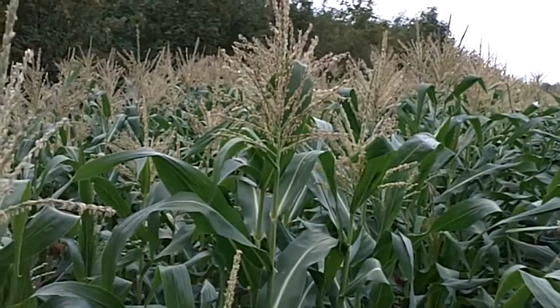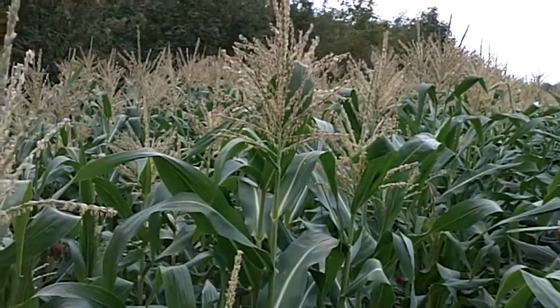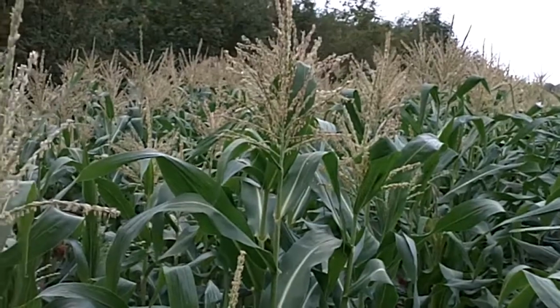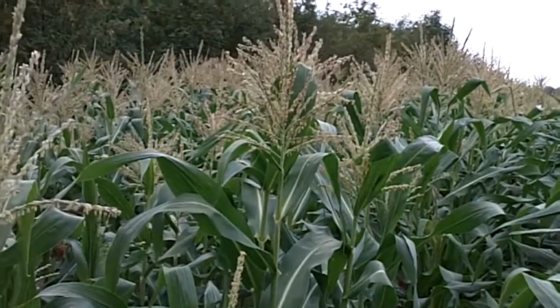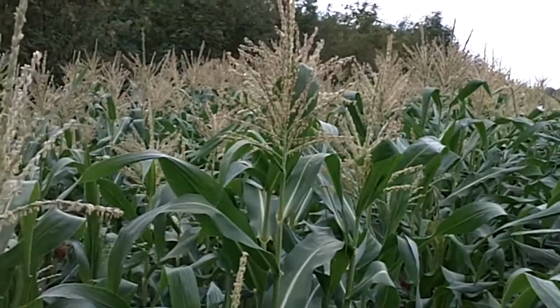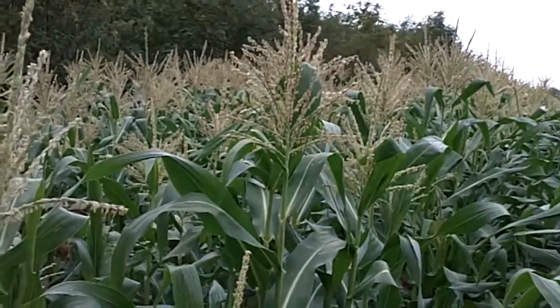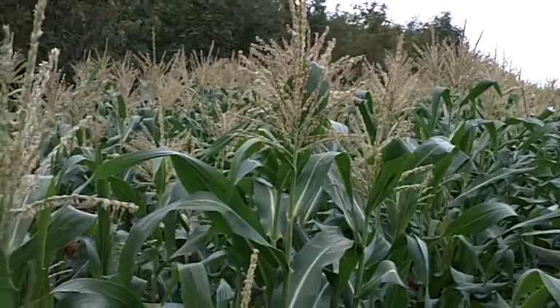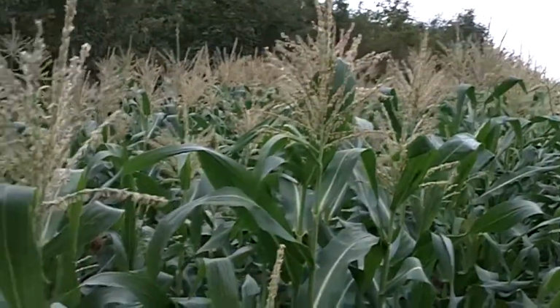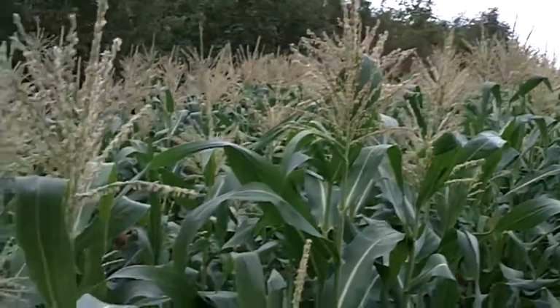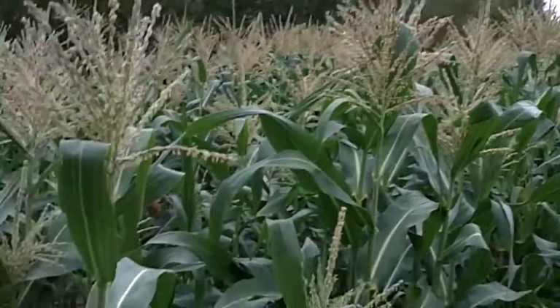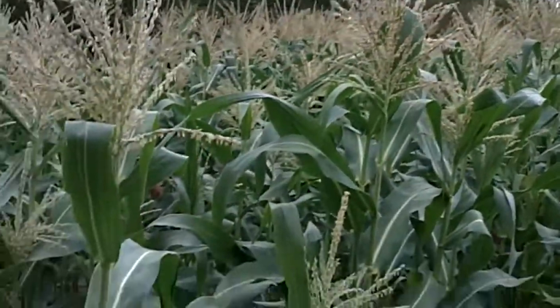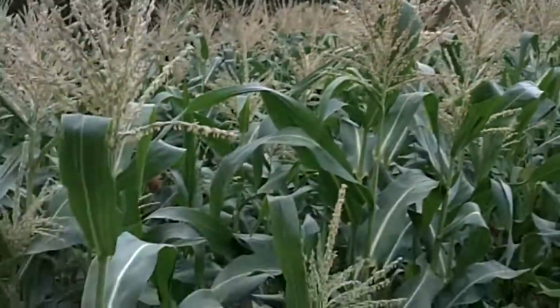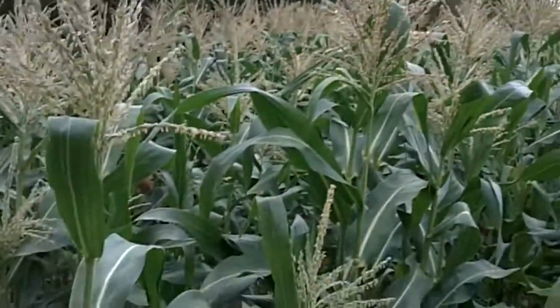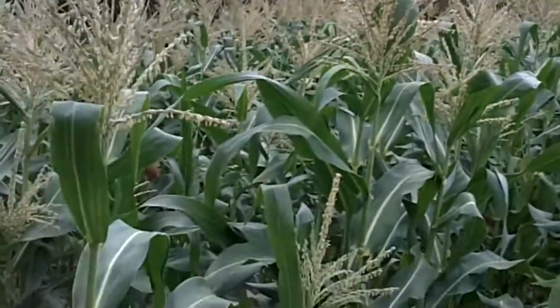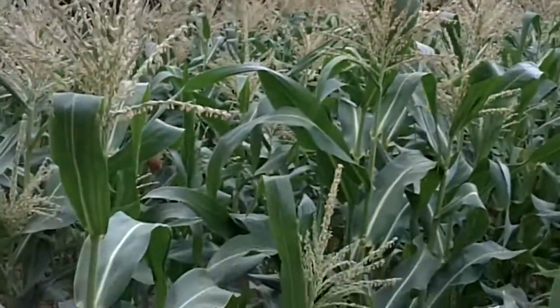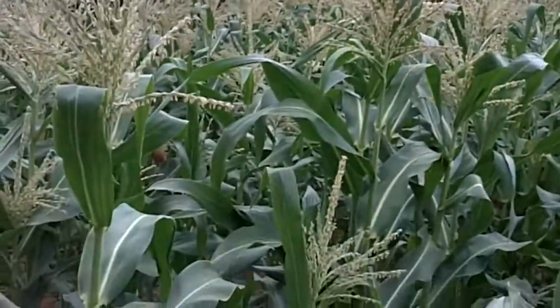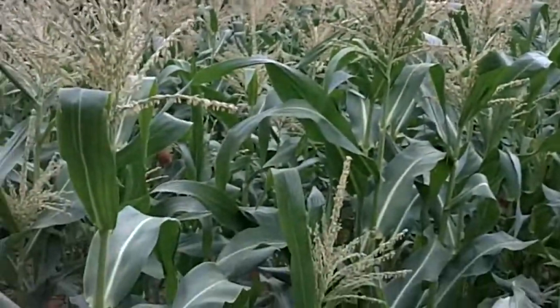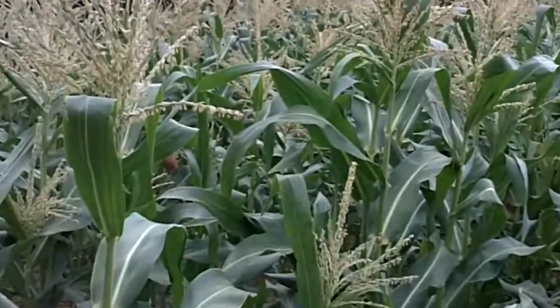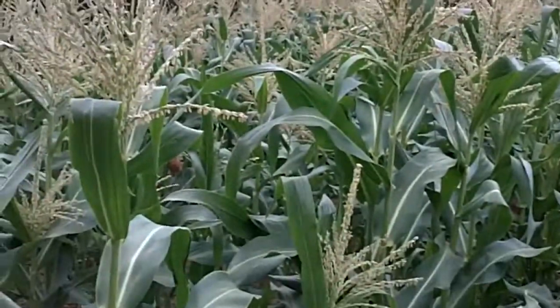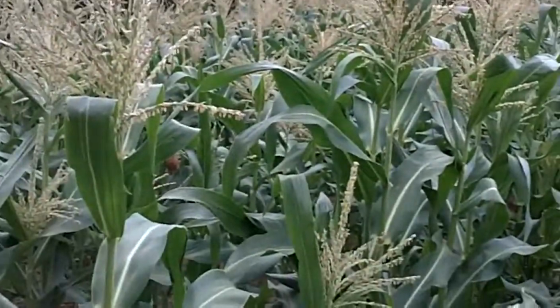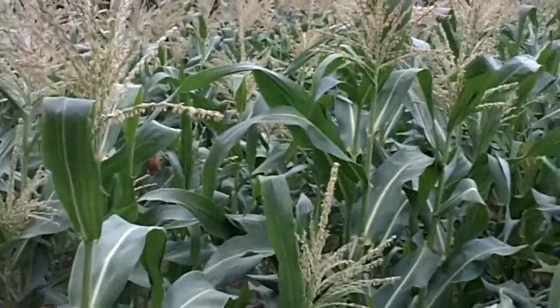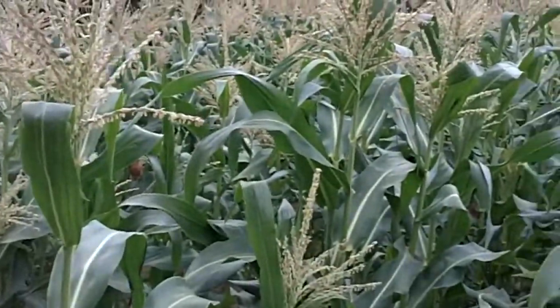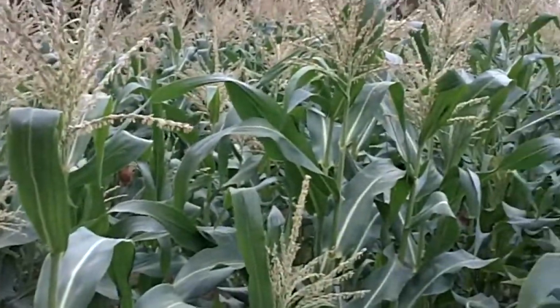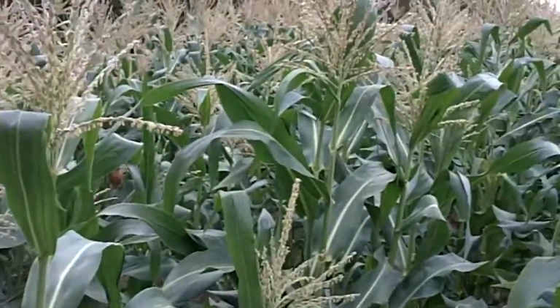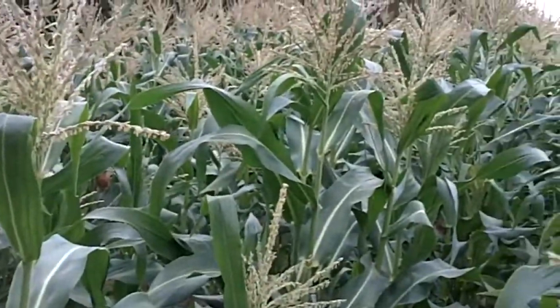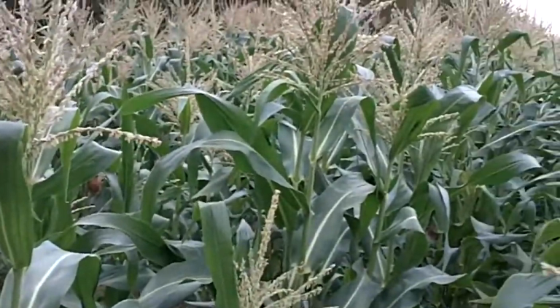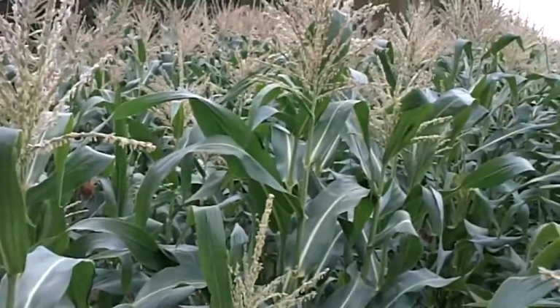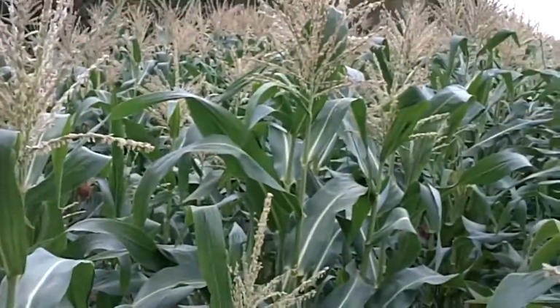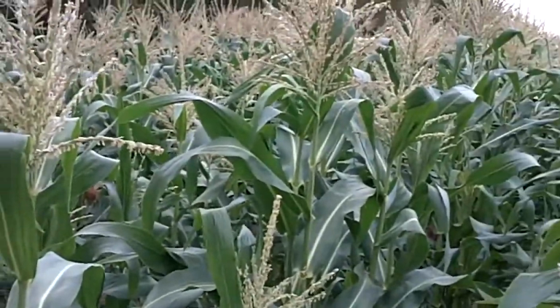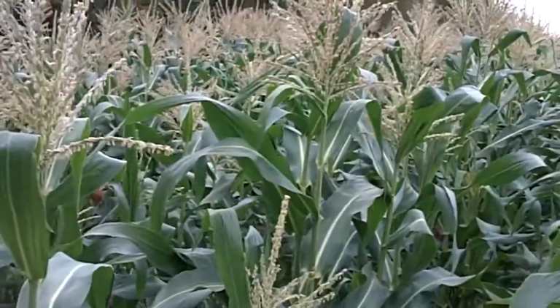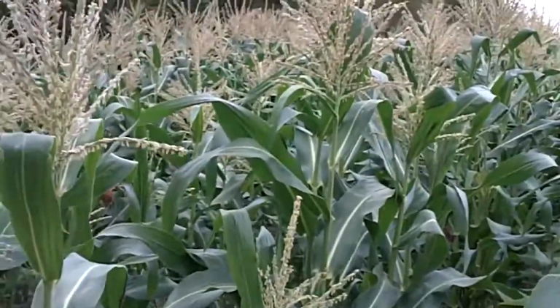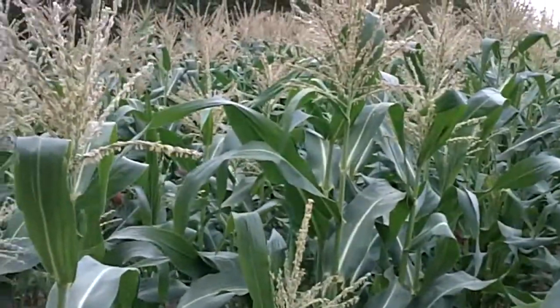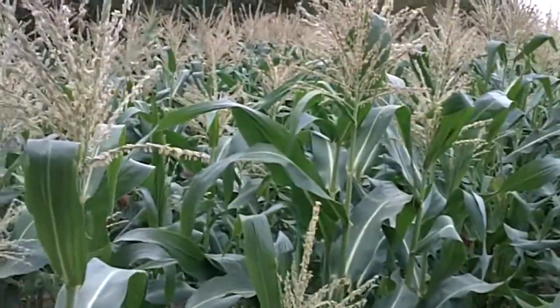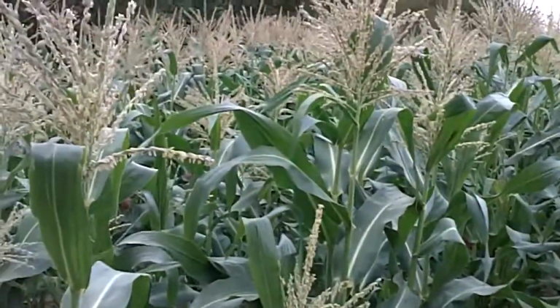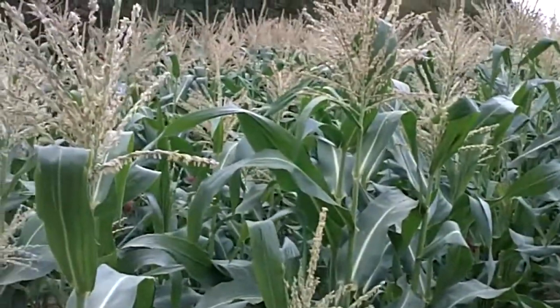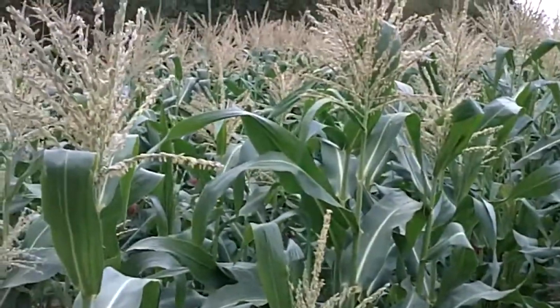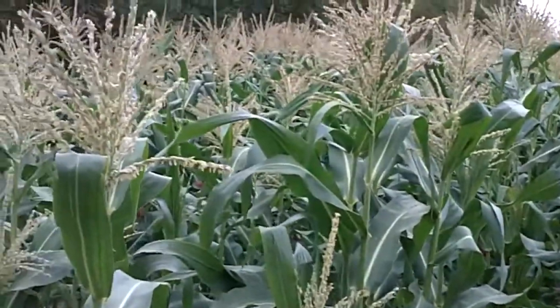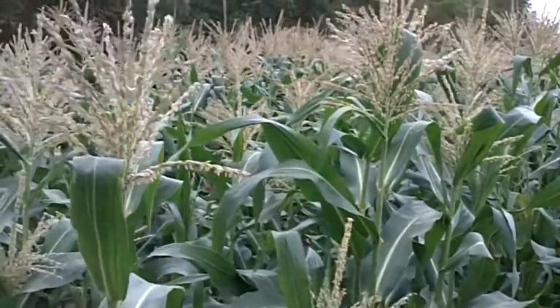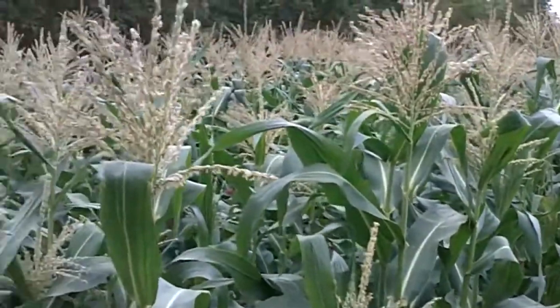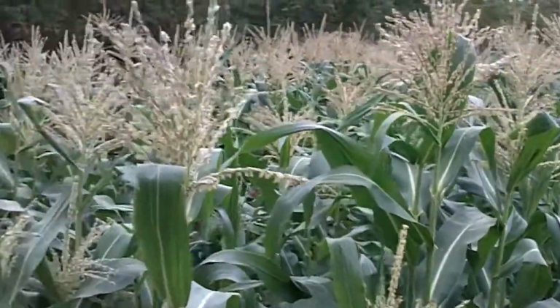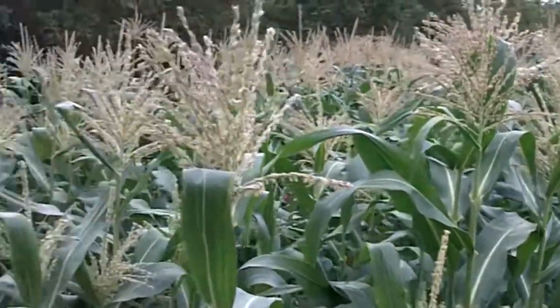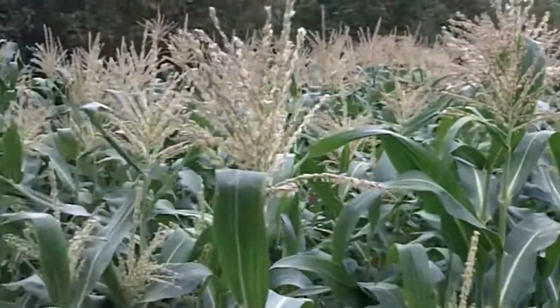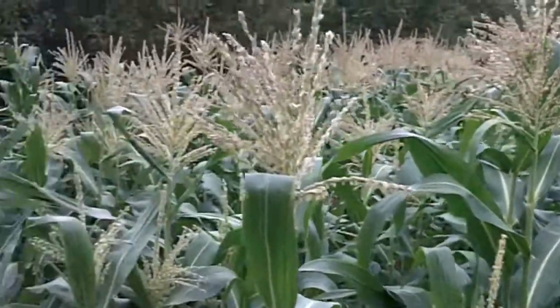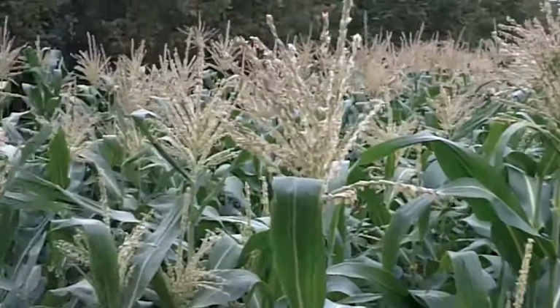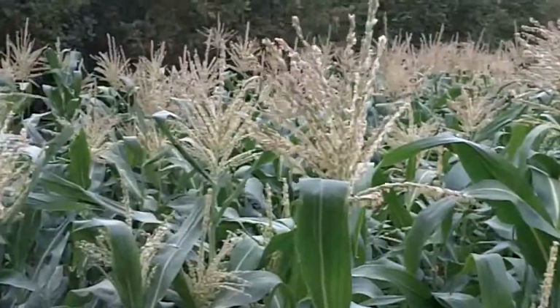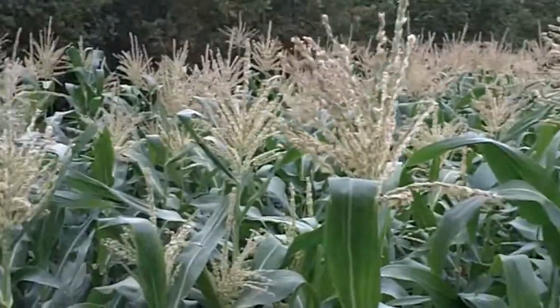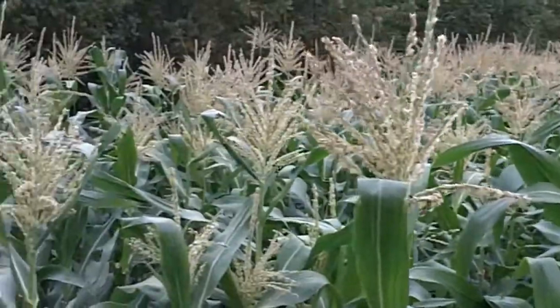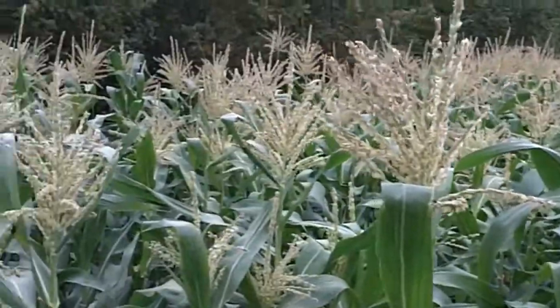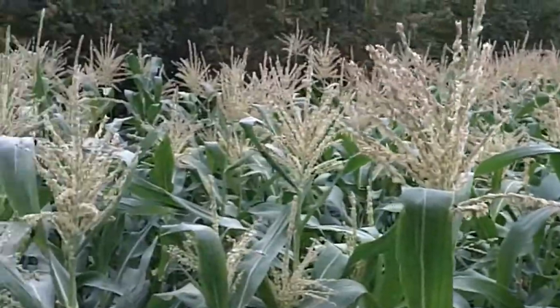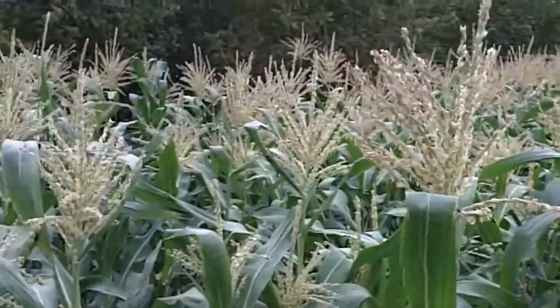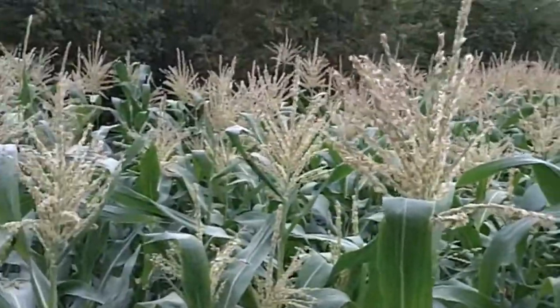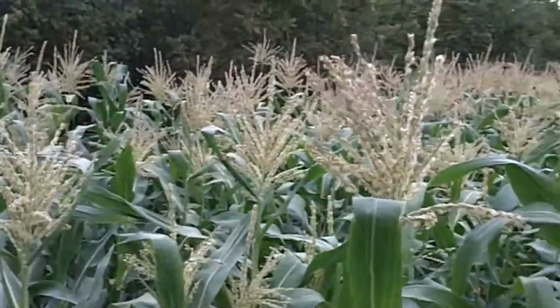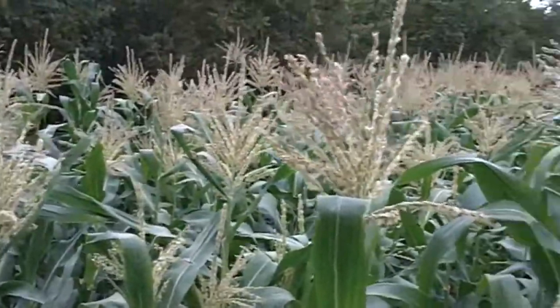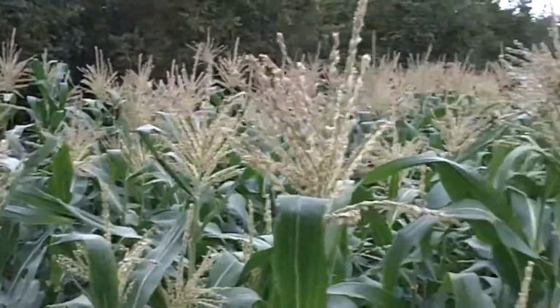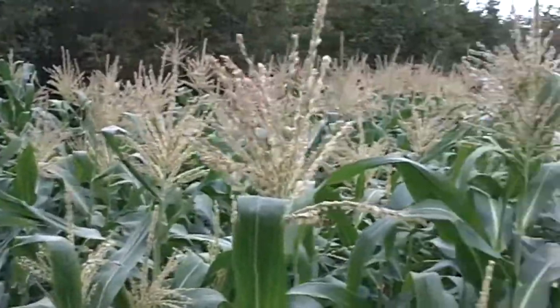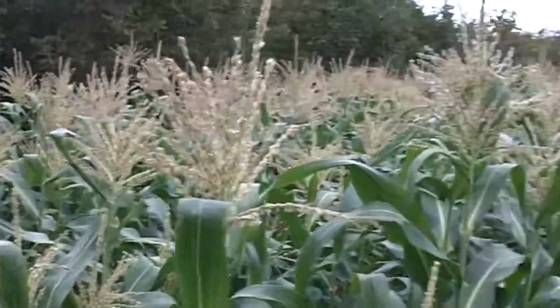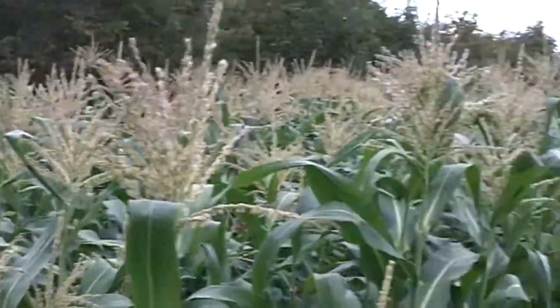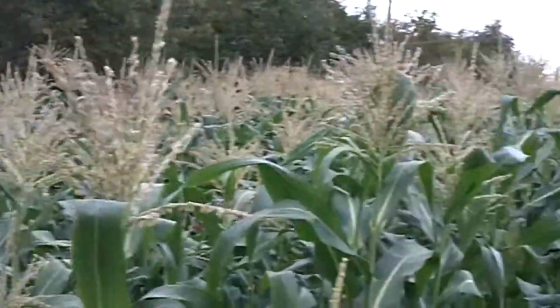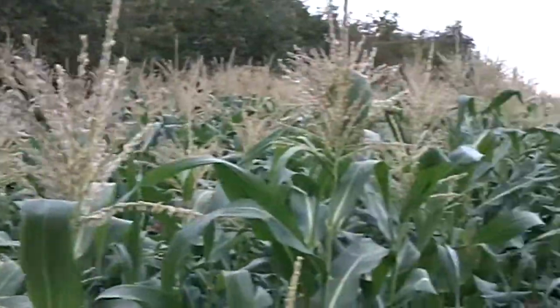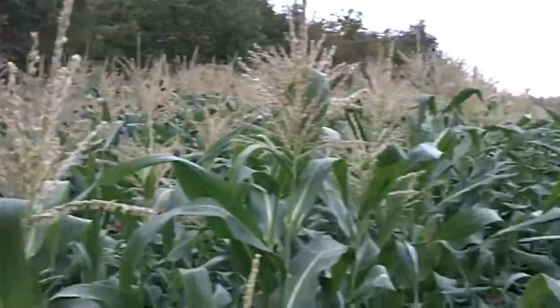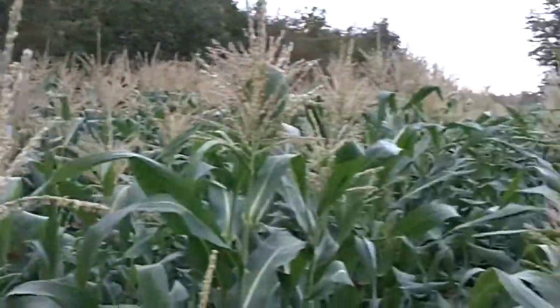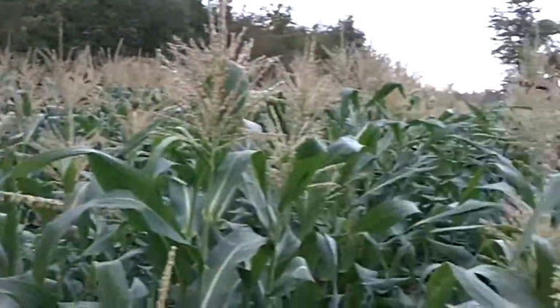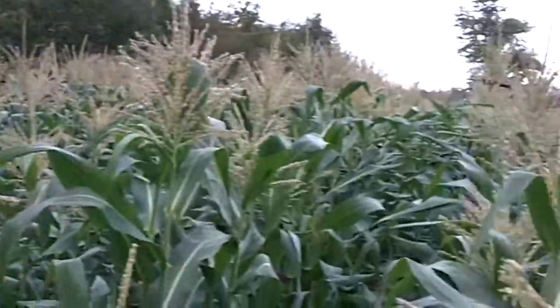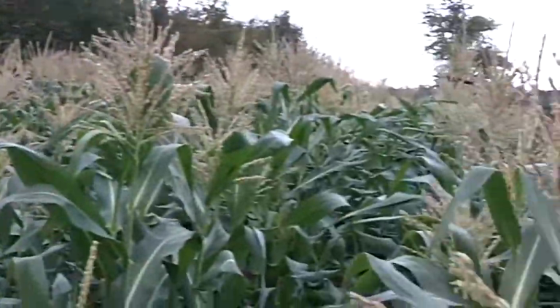Hello, it's Mike's Woodshack here today, just making a video of the sweet corn and the crop progress.